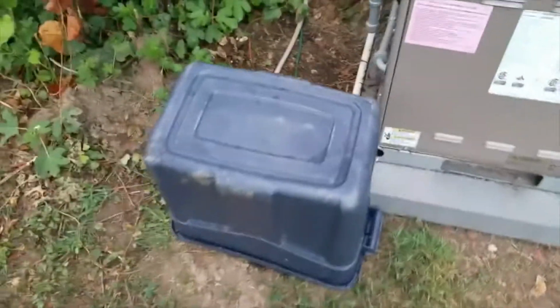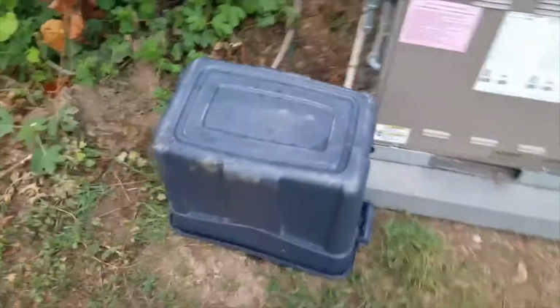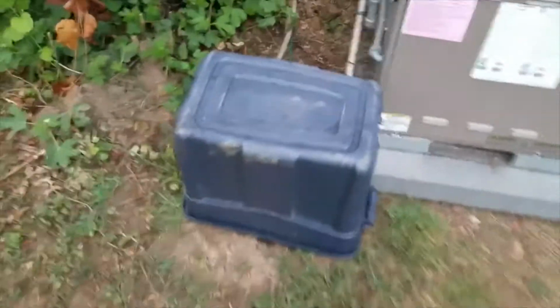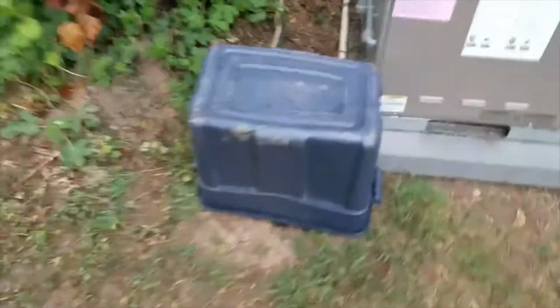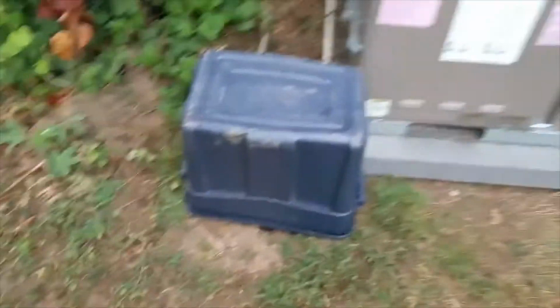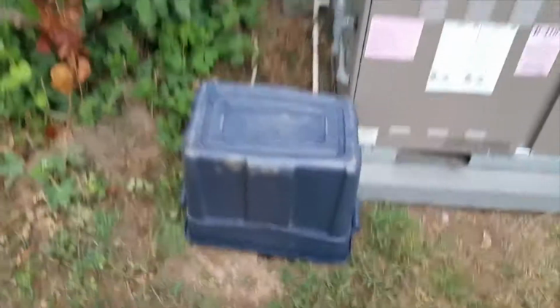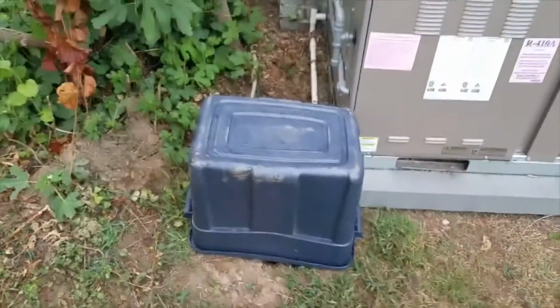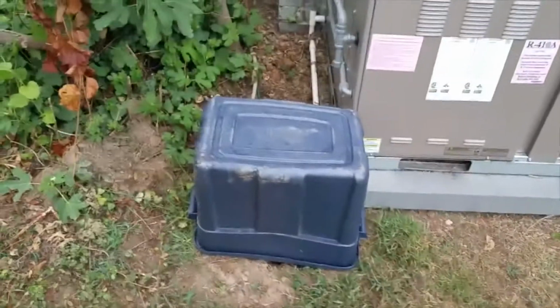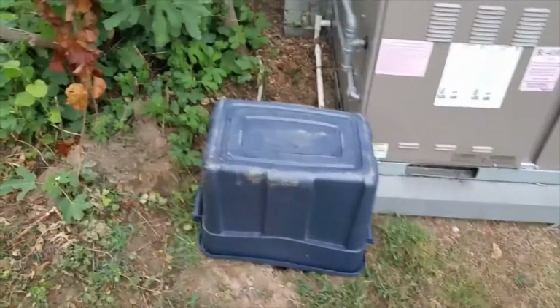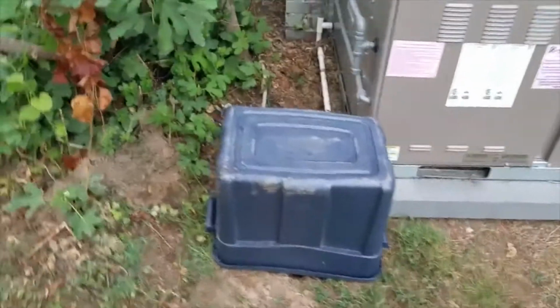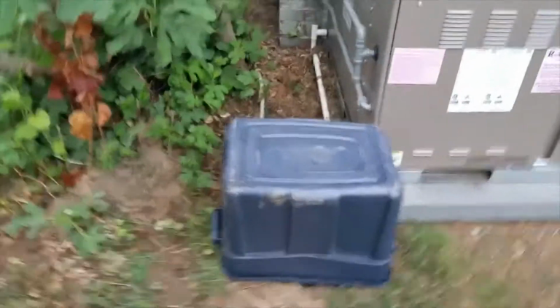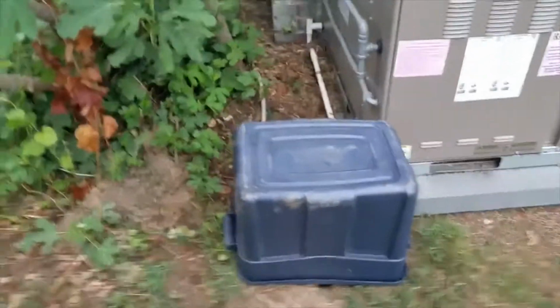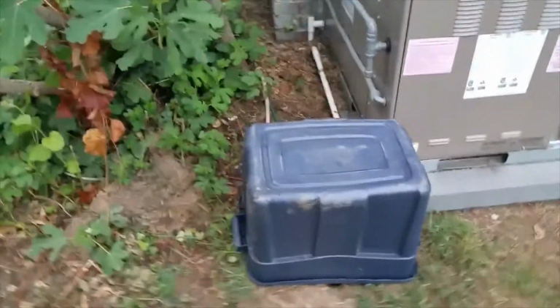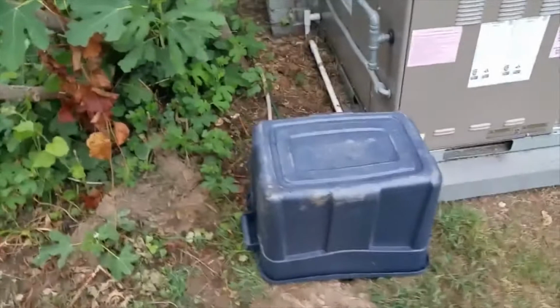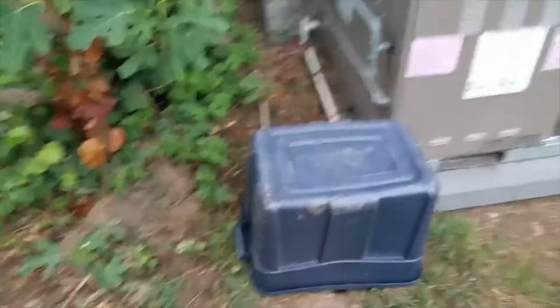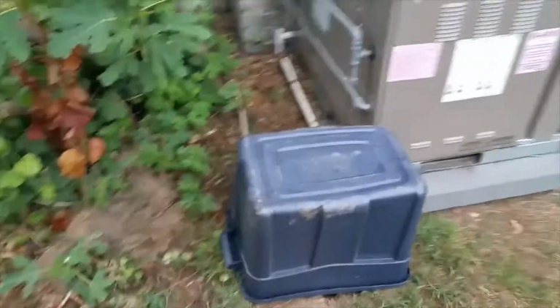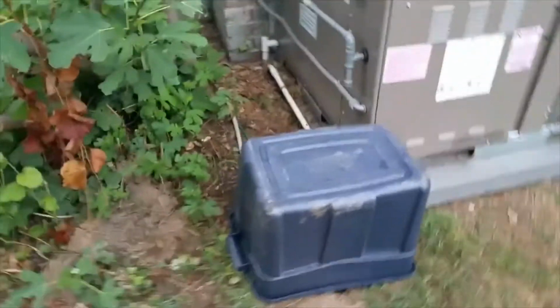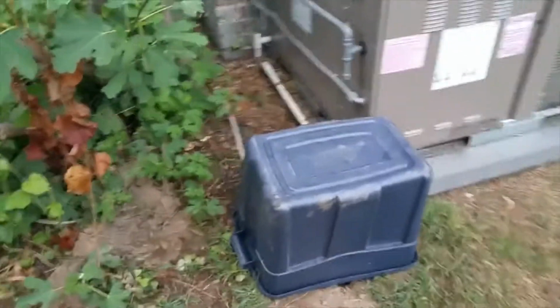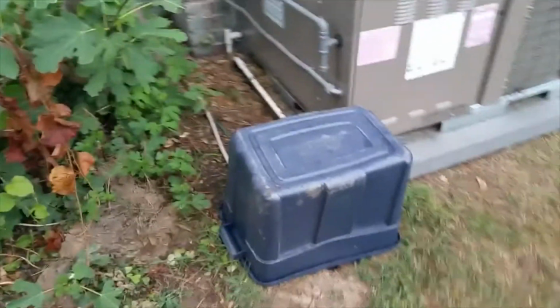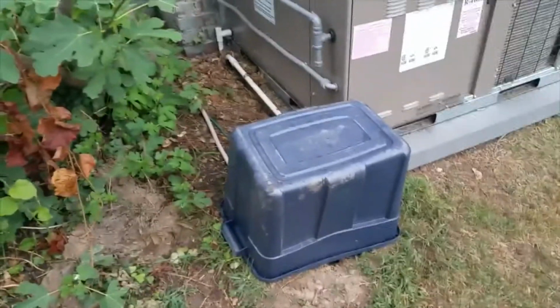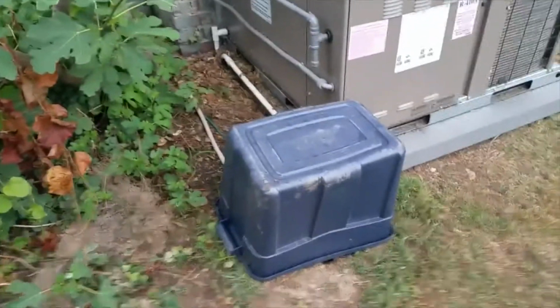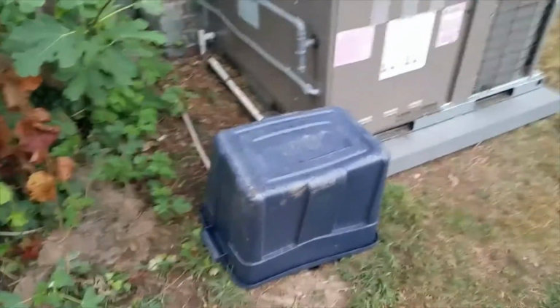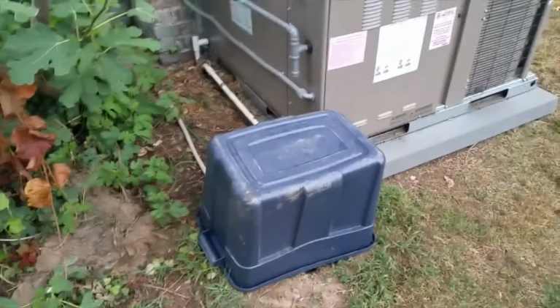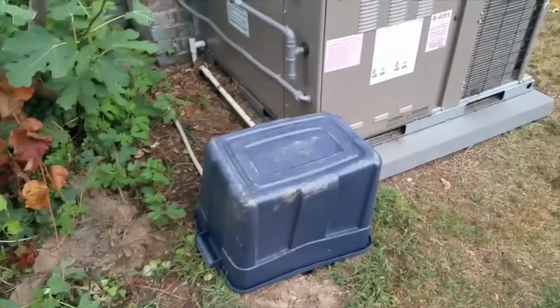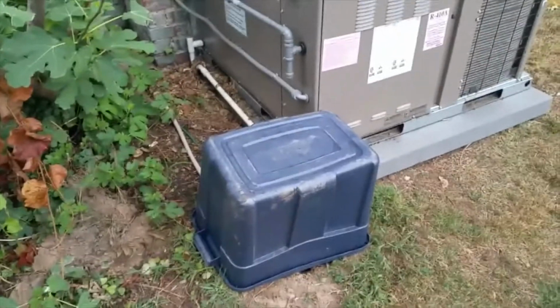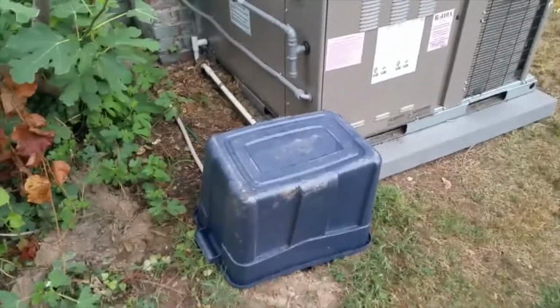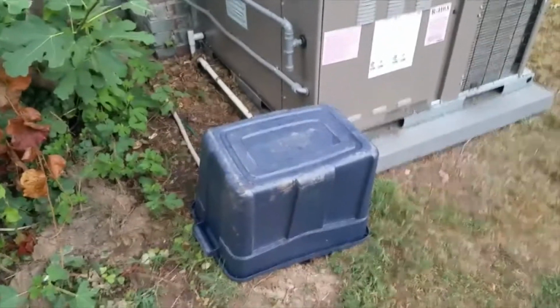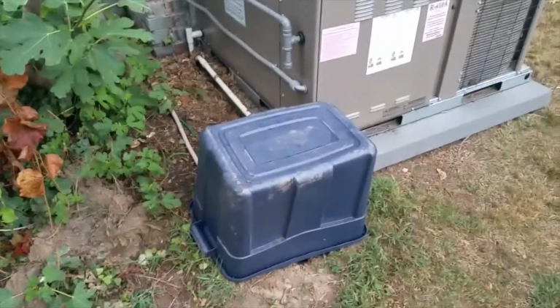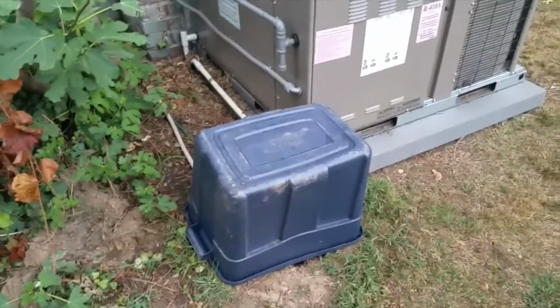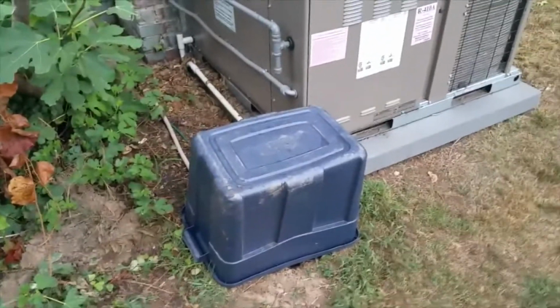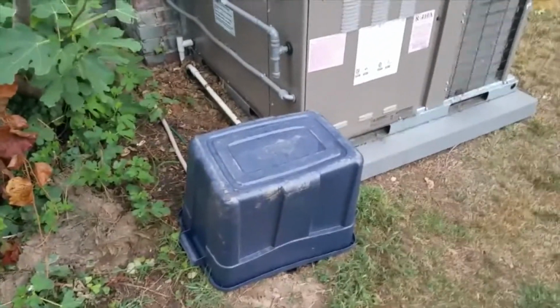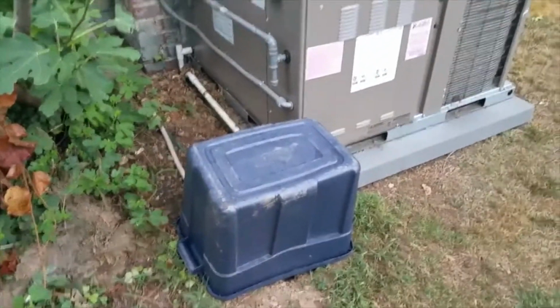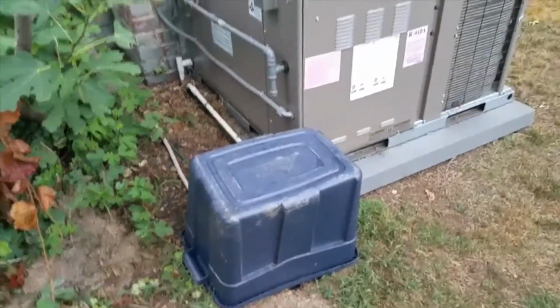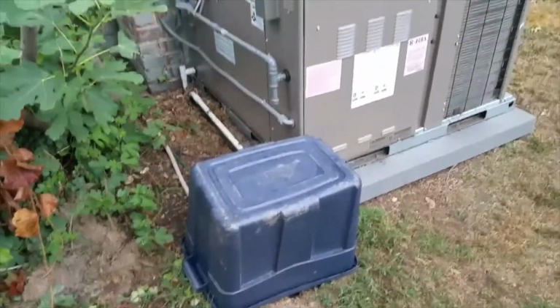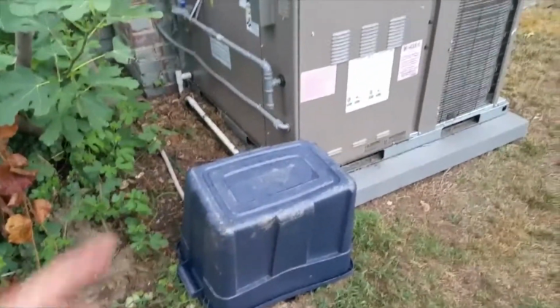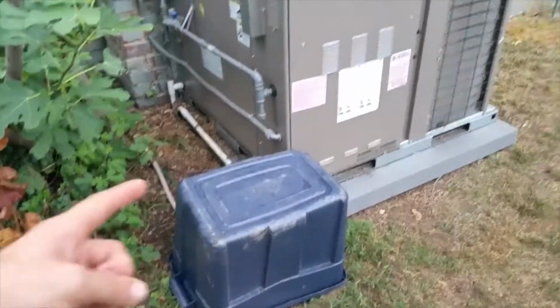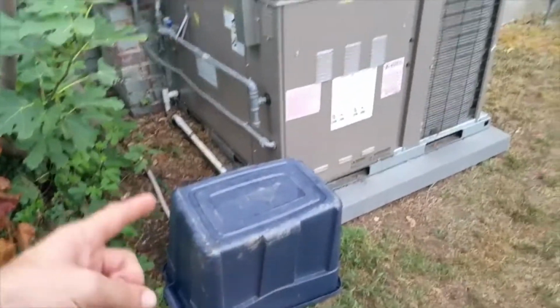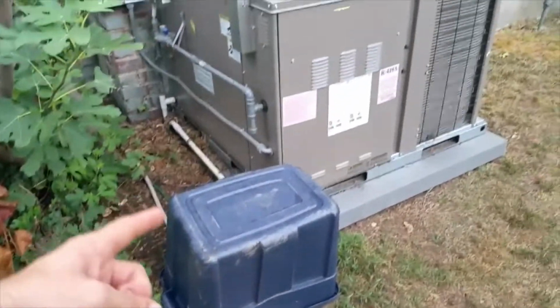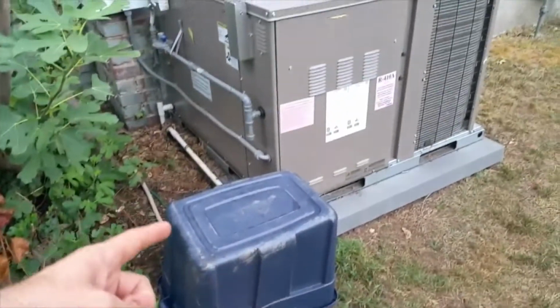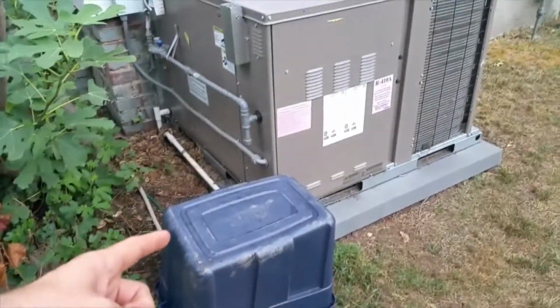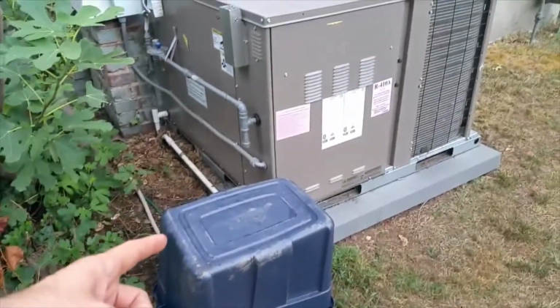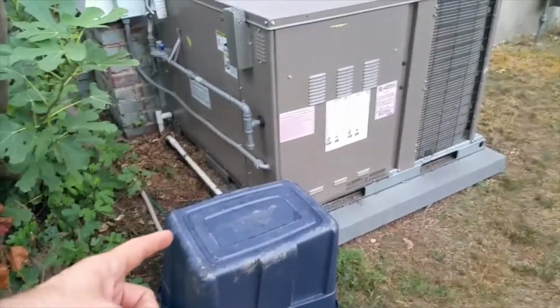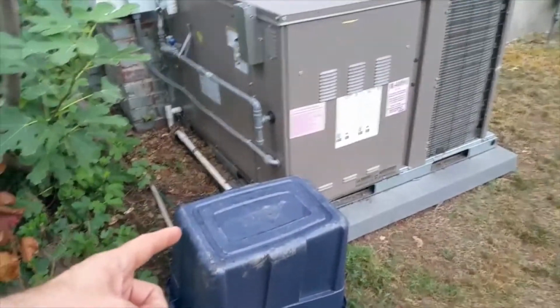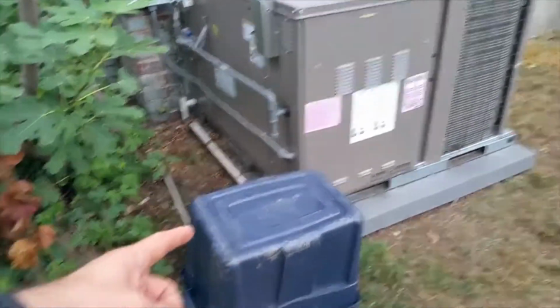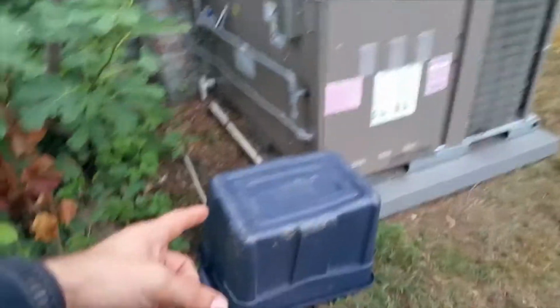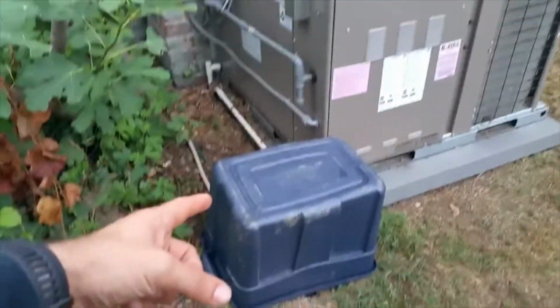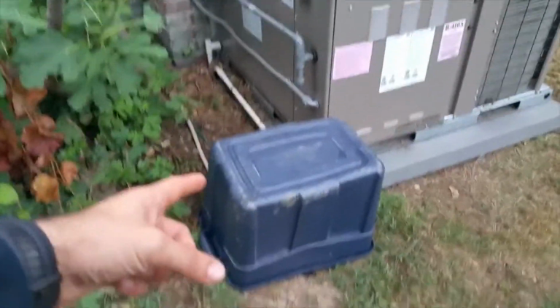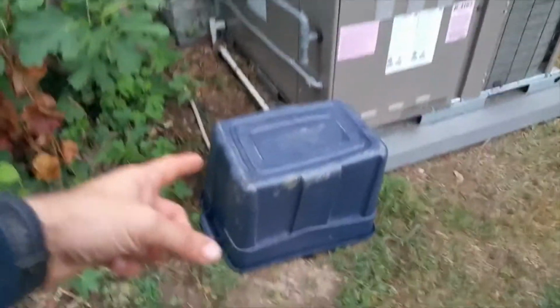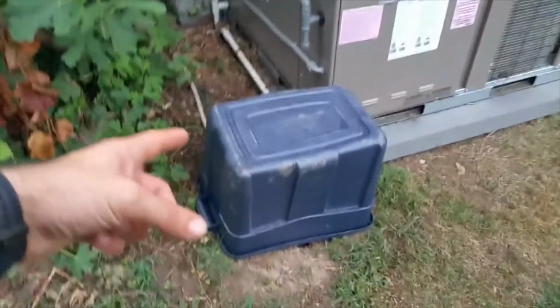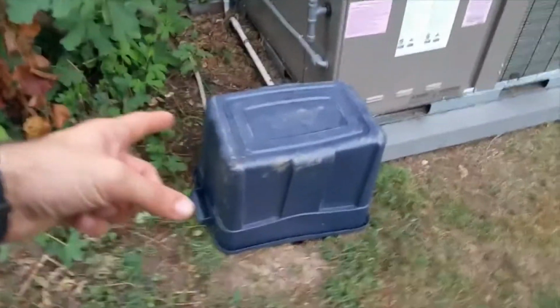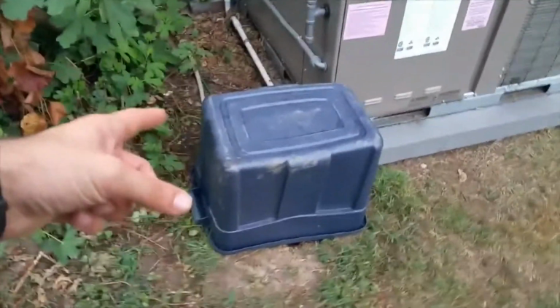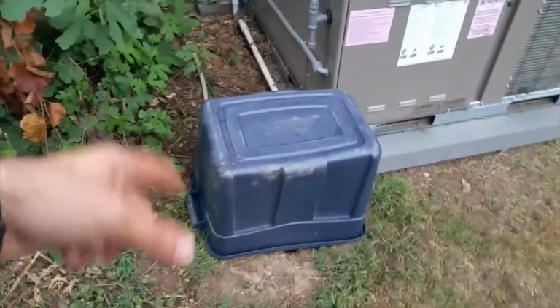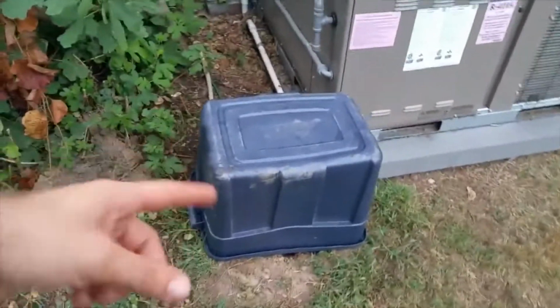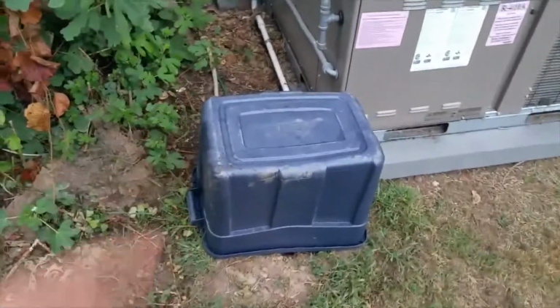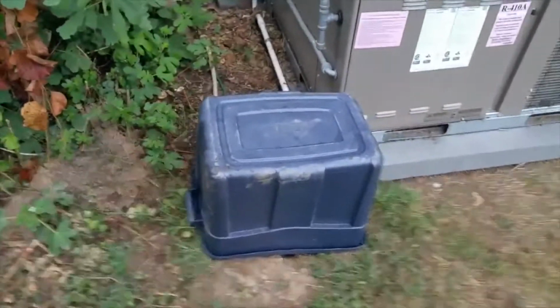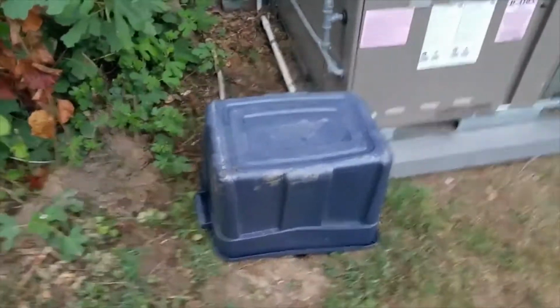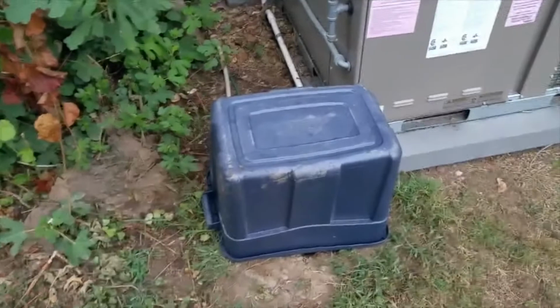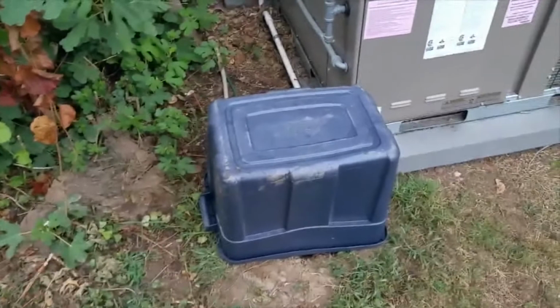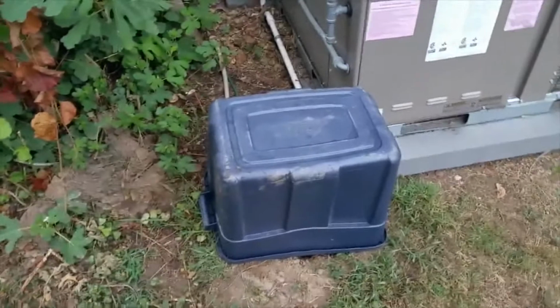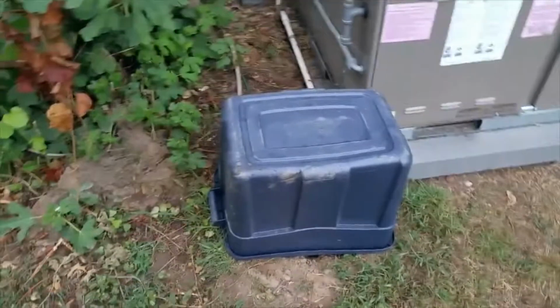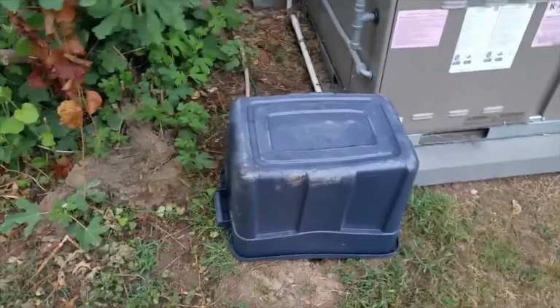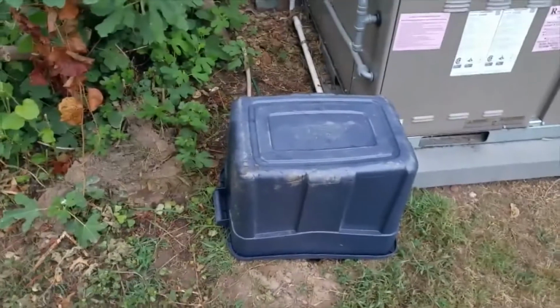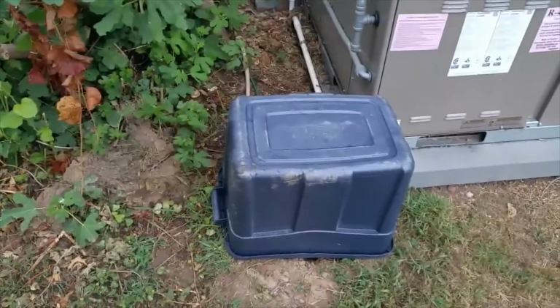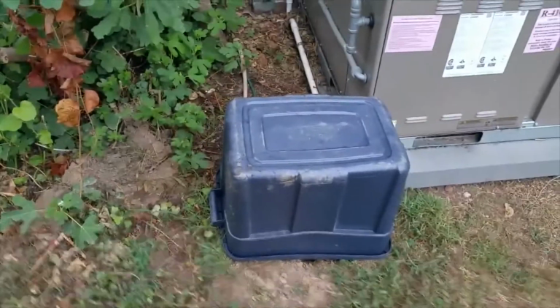I've trimmed down an old Rubbermaid bin so it just fits over the pump as a rain cover. I'm not too worried about overheating in the summertime, generally because this is cold water coming out, so it does a pretty good job of keeping the unit cool.